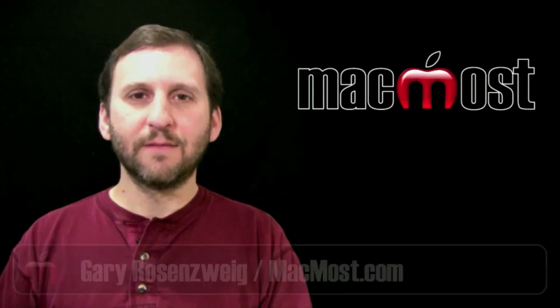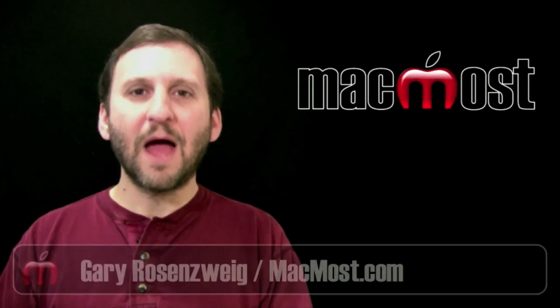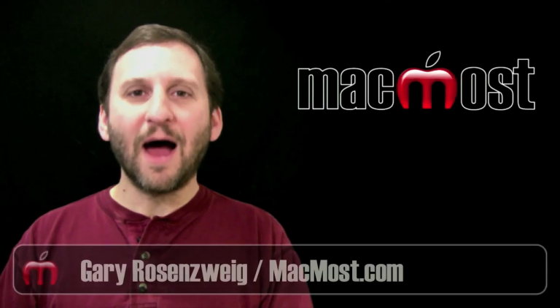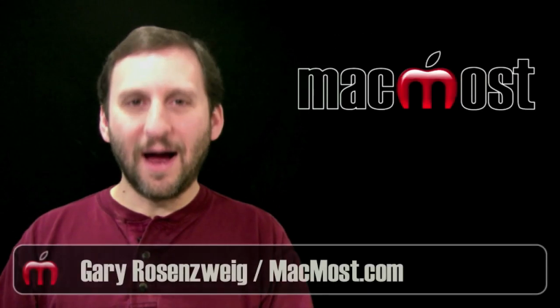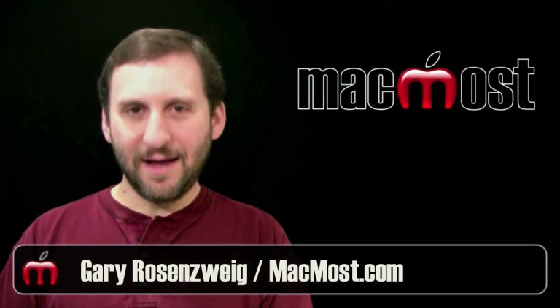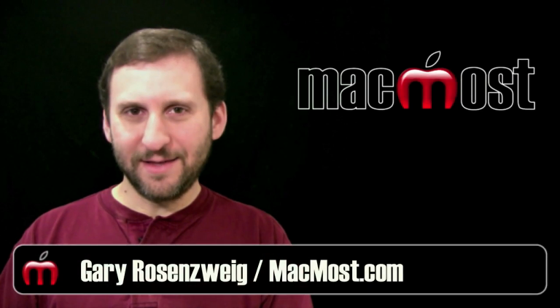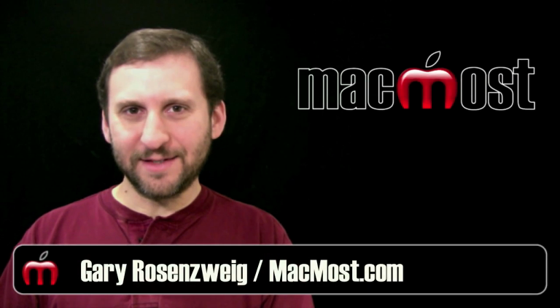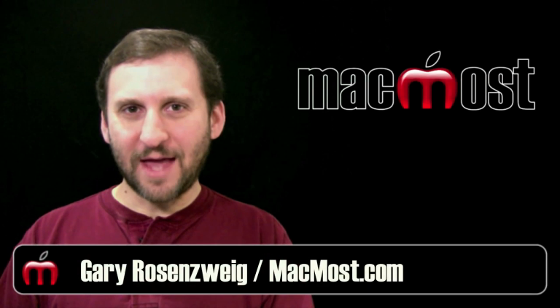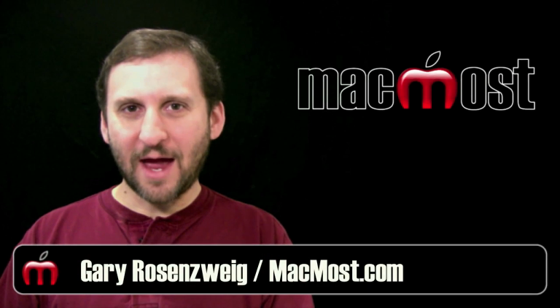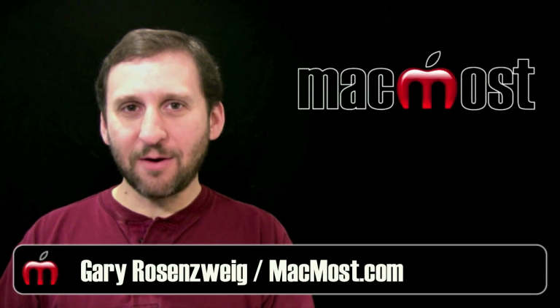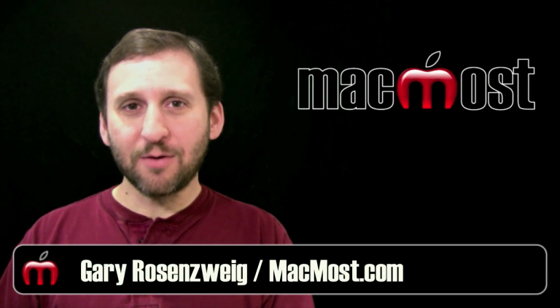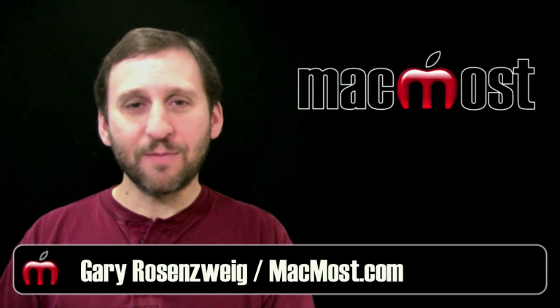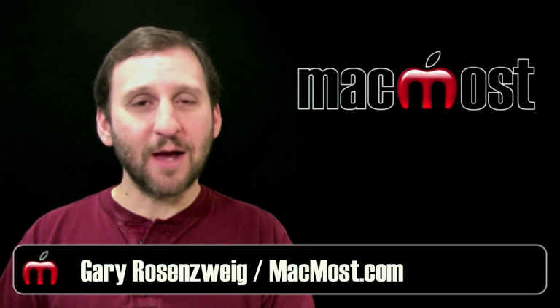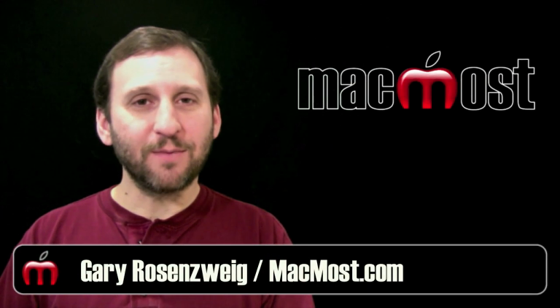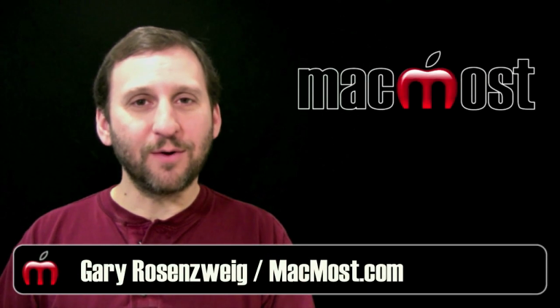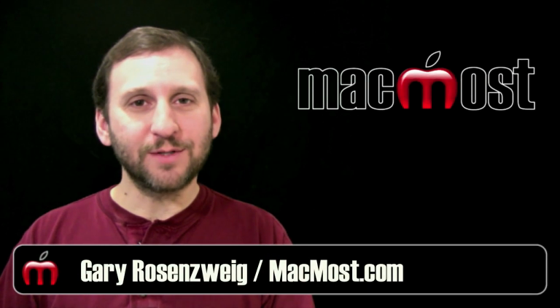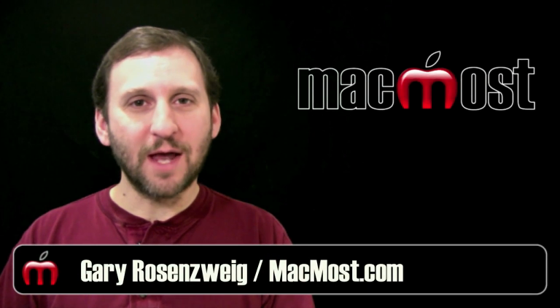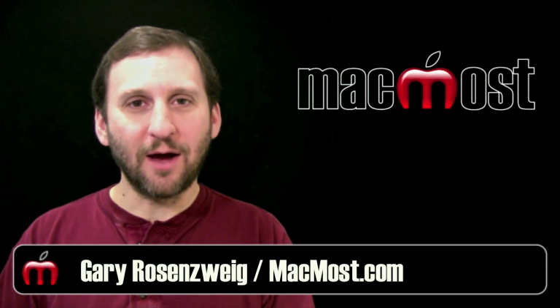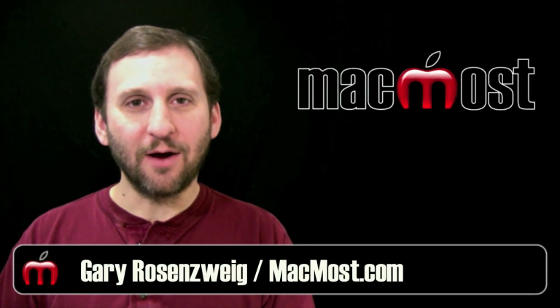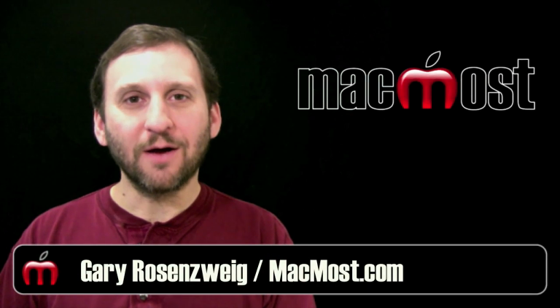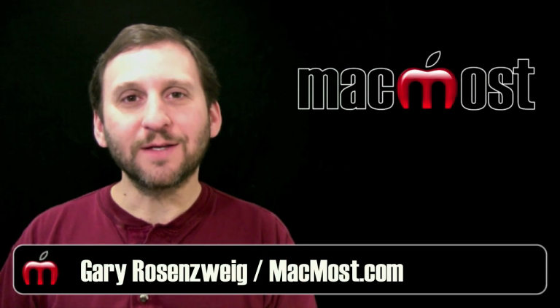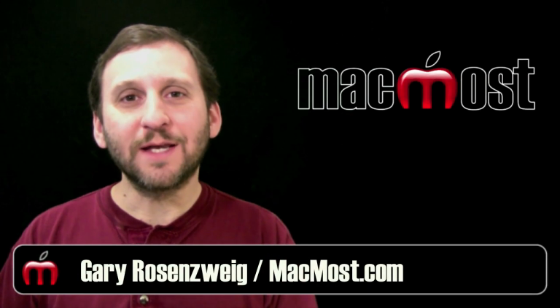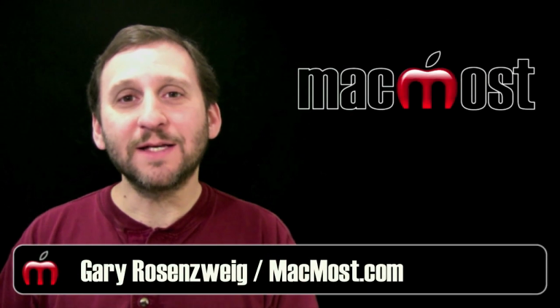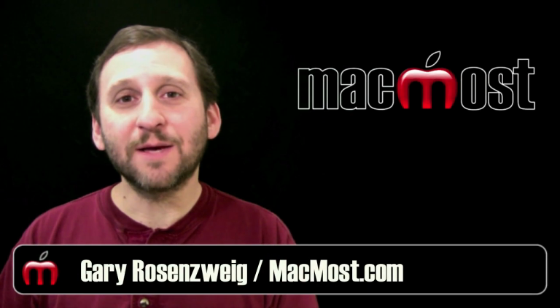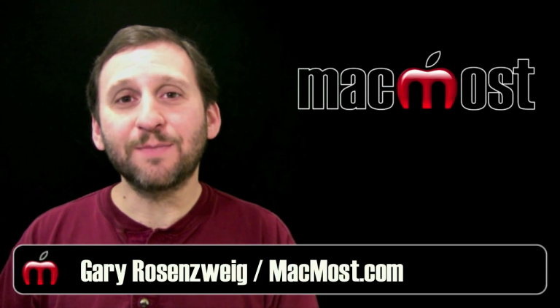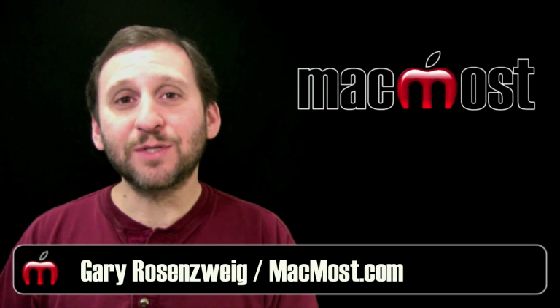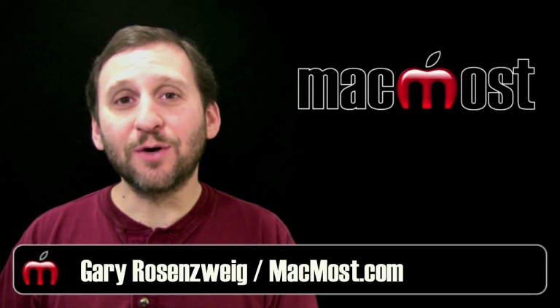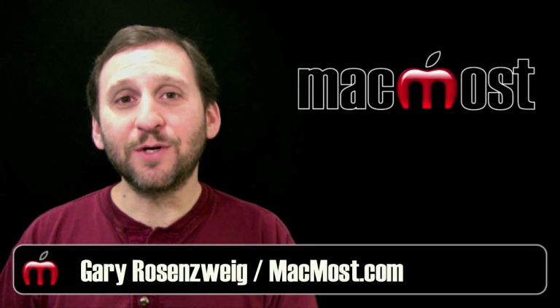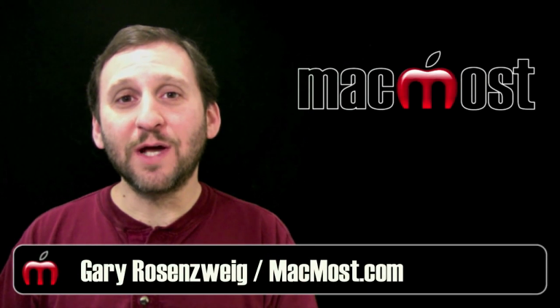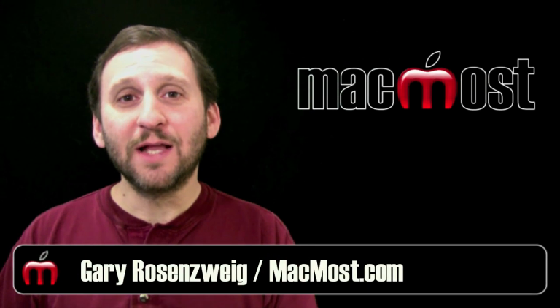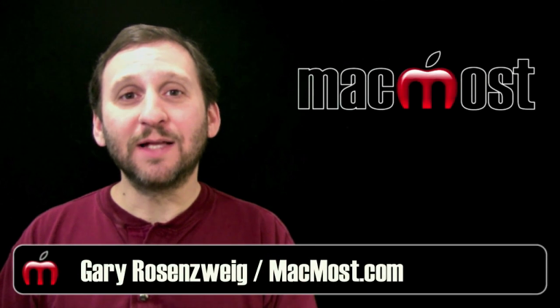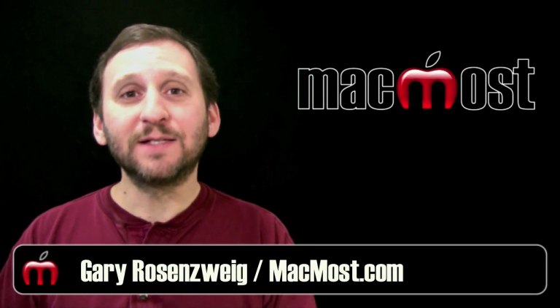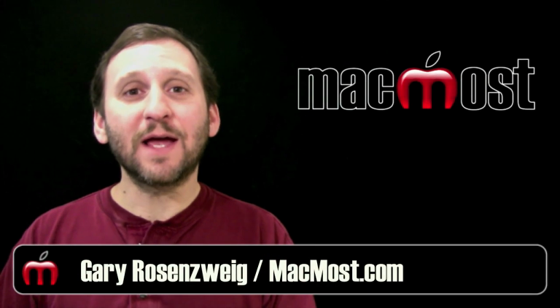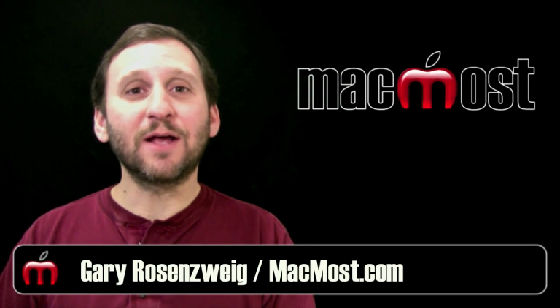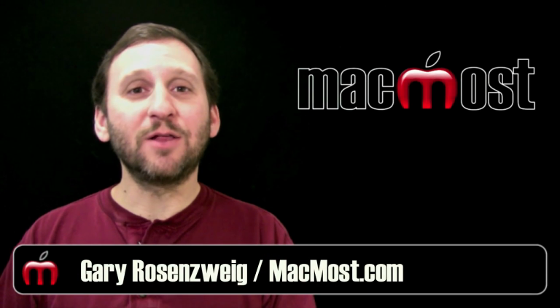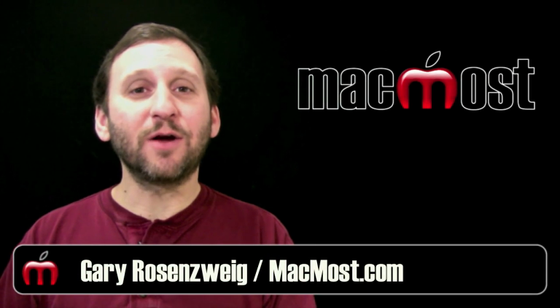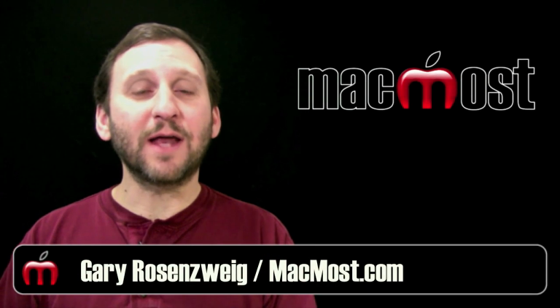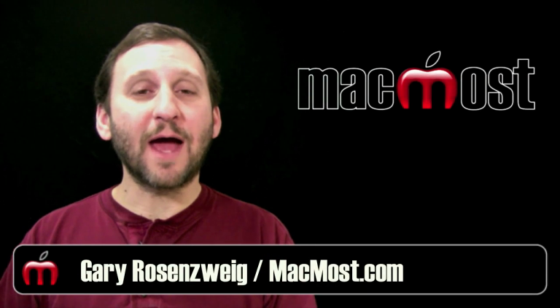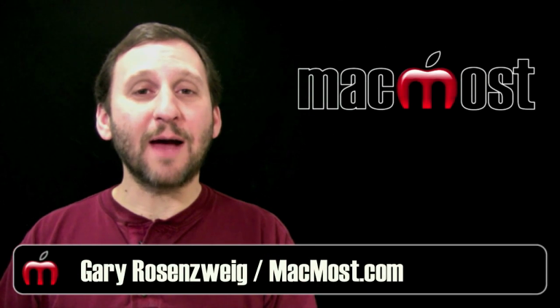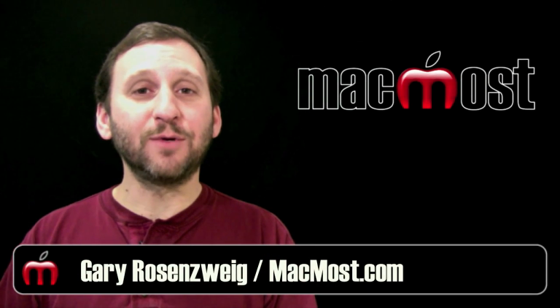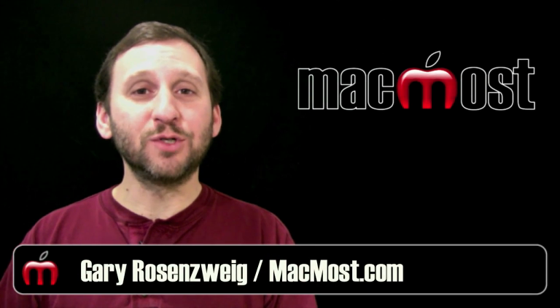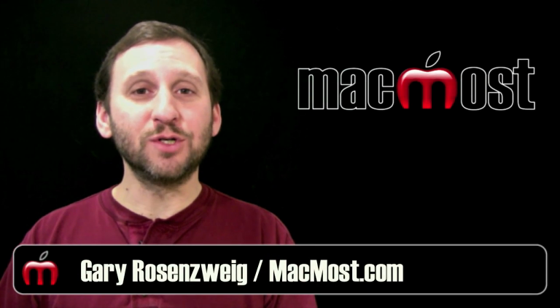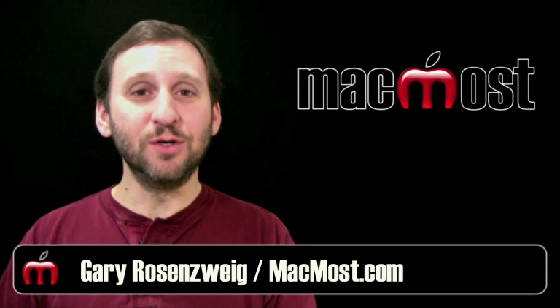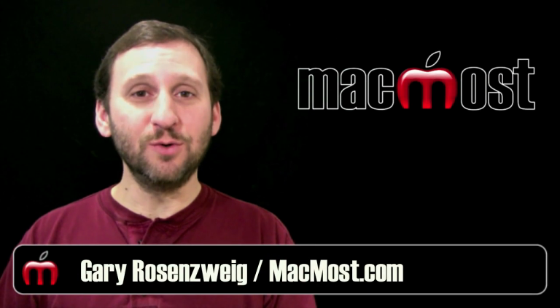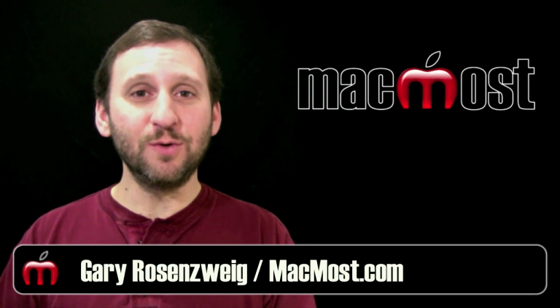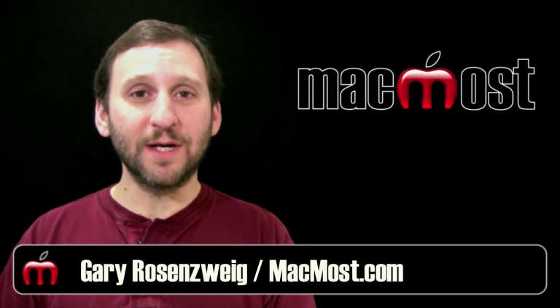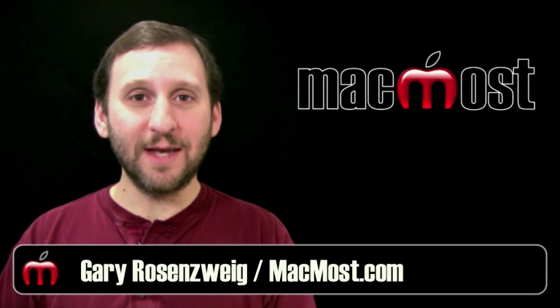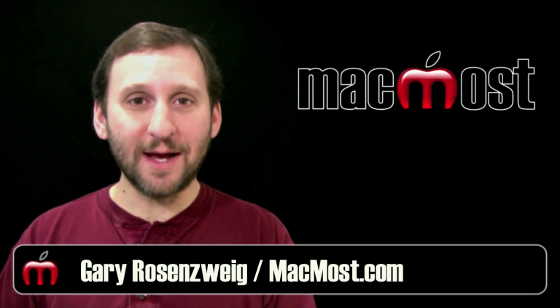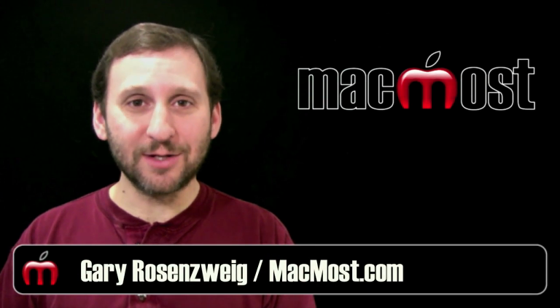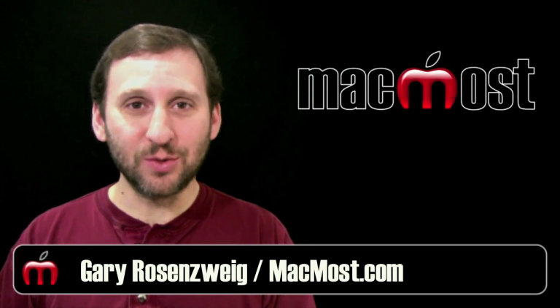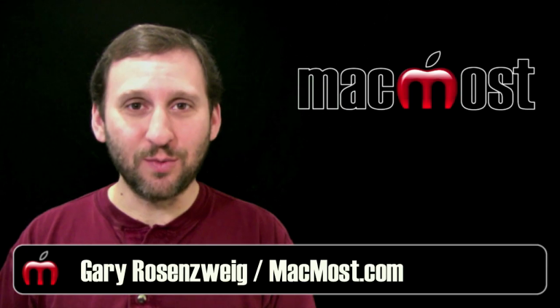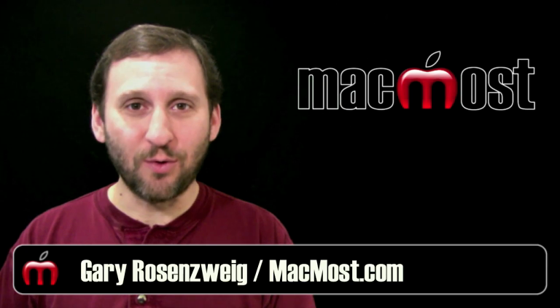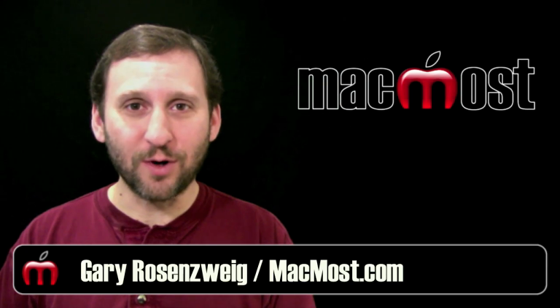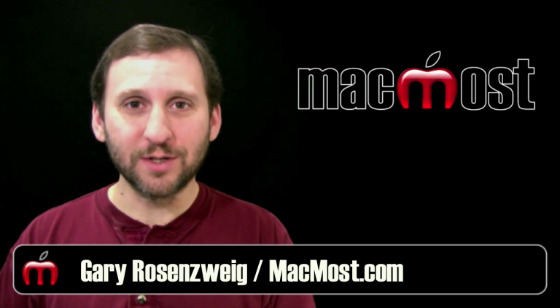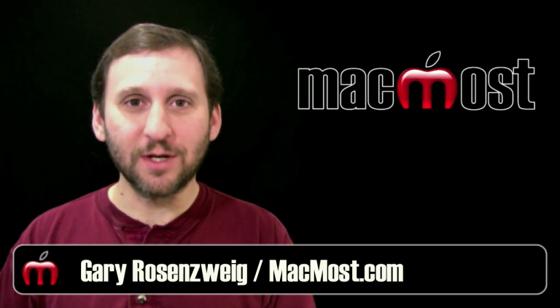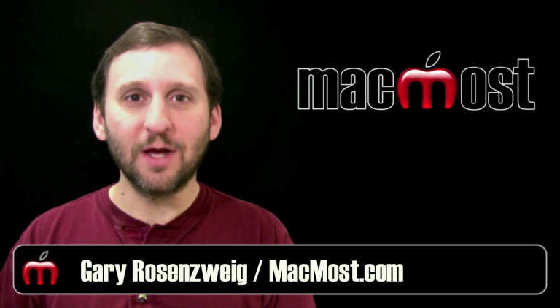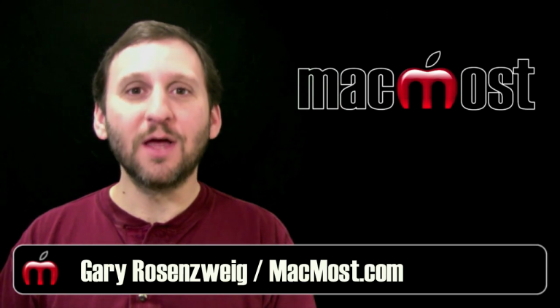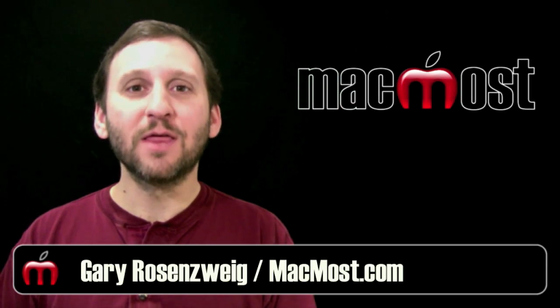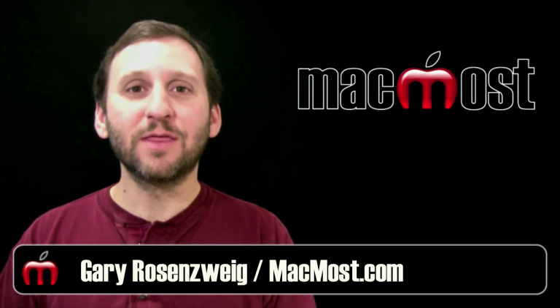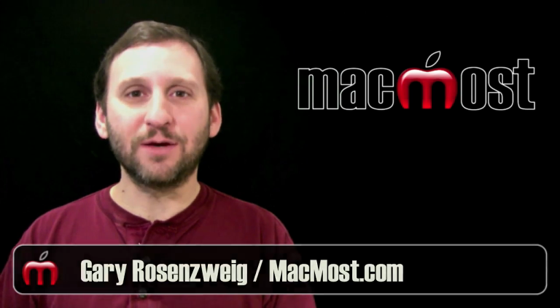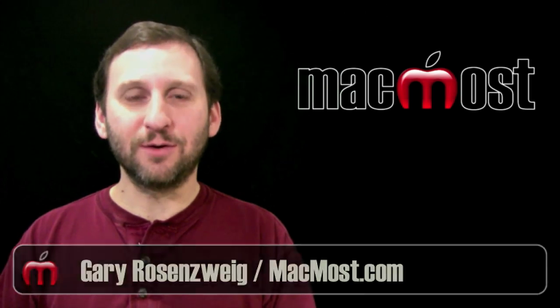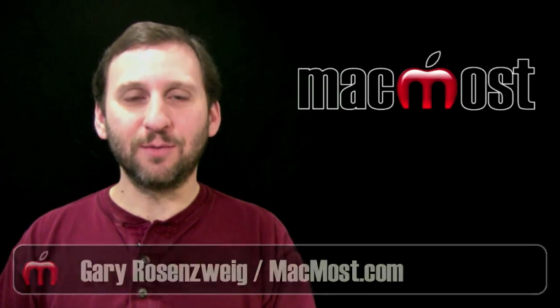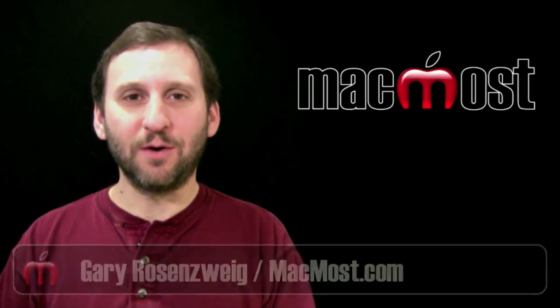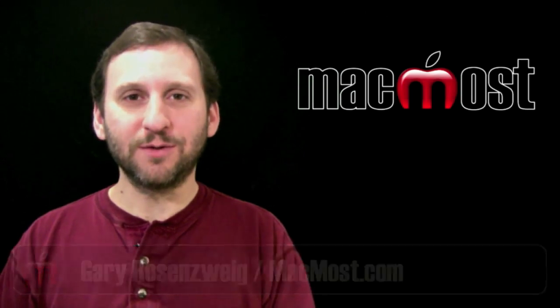Hi, this is Gary with Mac Moments Now. On today's episode let's take a look at Apple's new connection port, Thunderbolt.